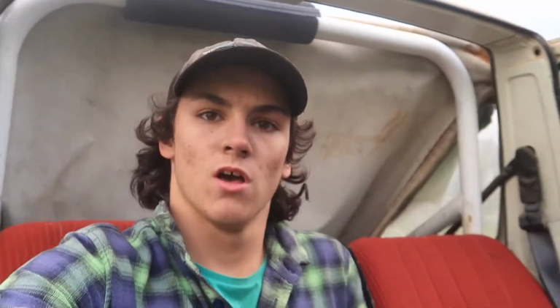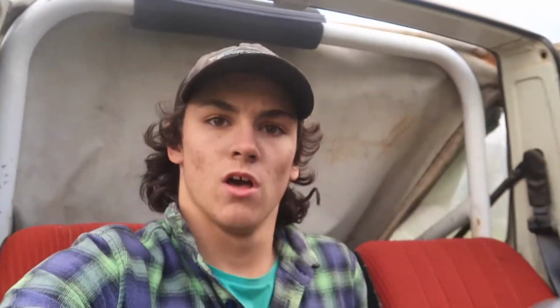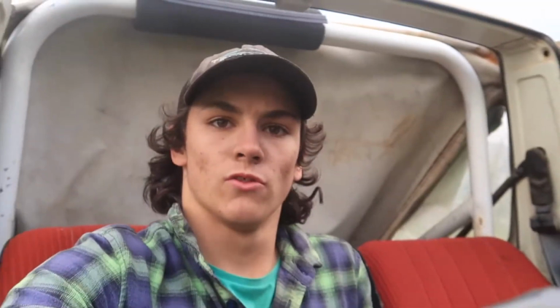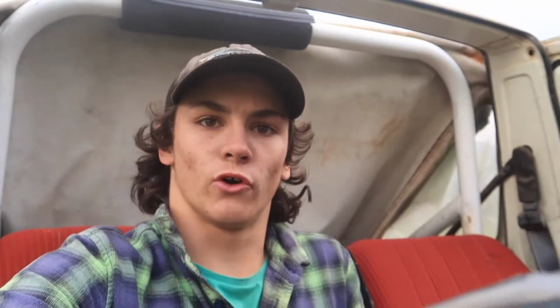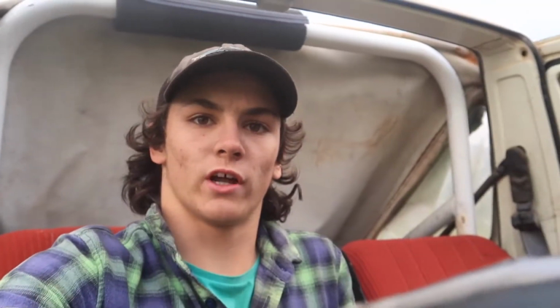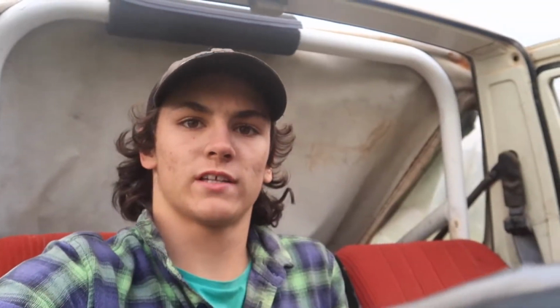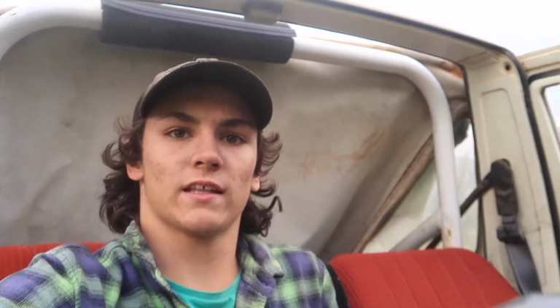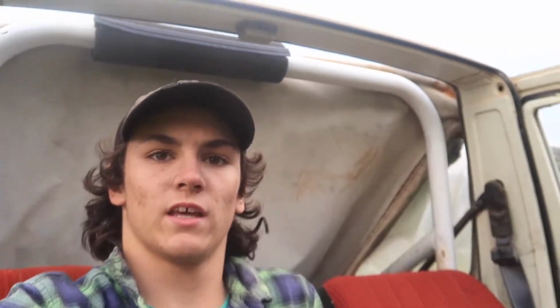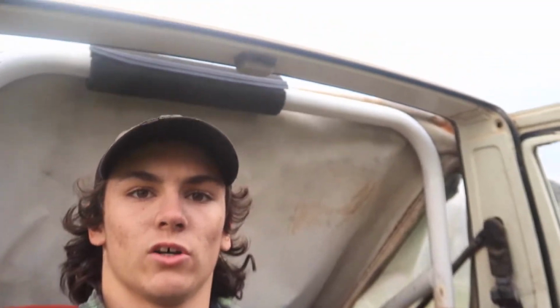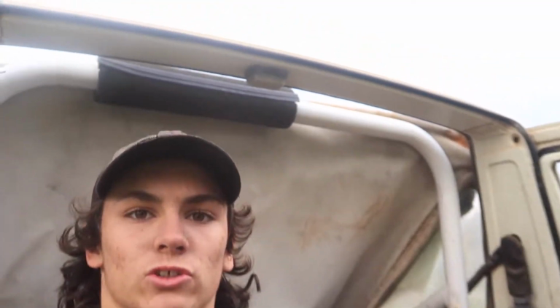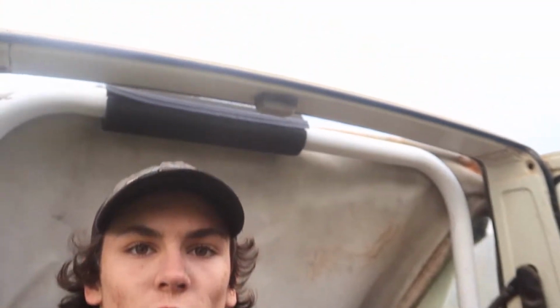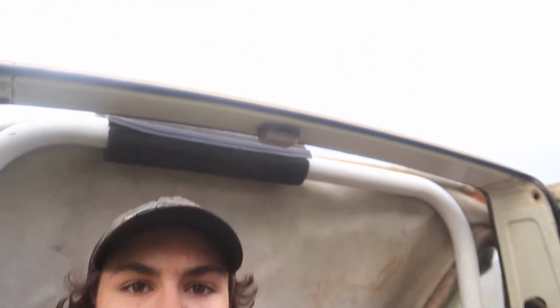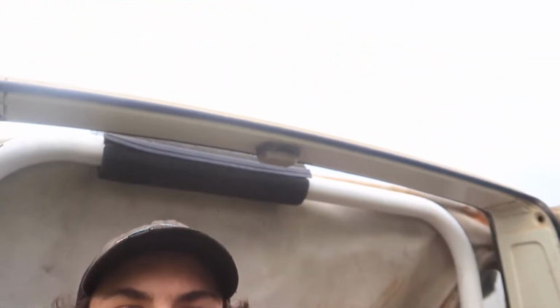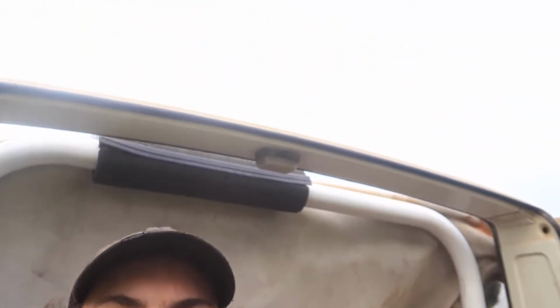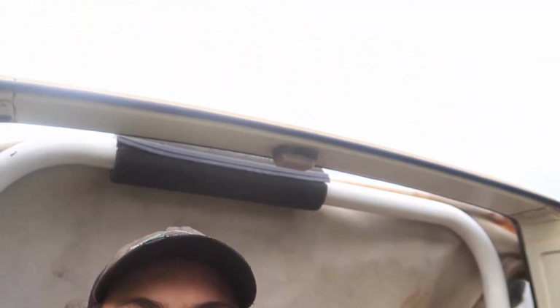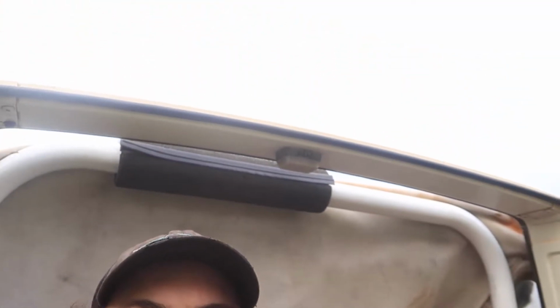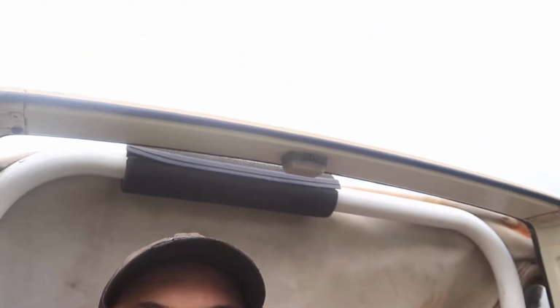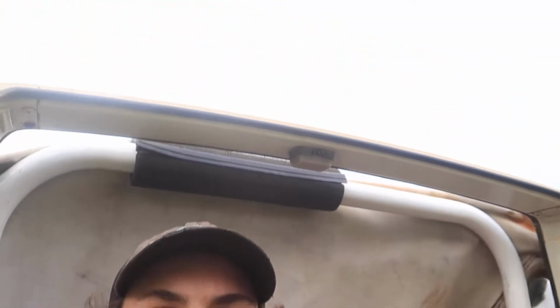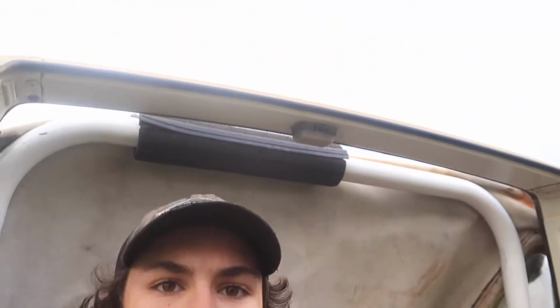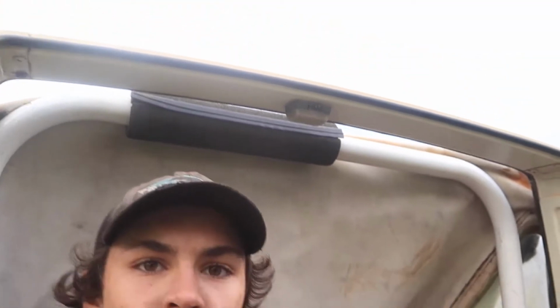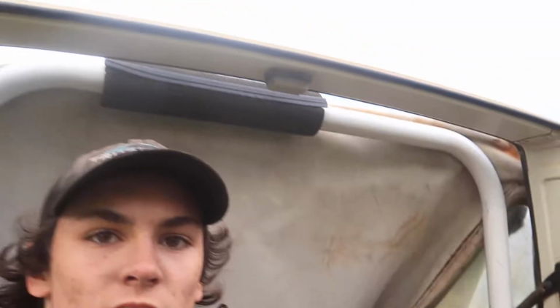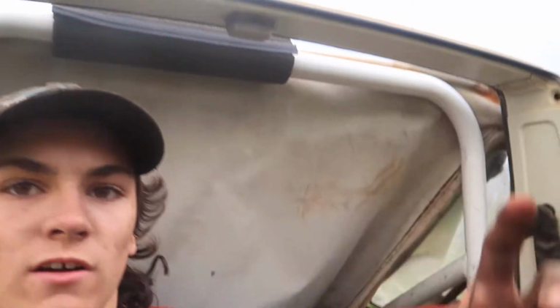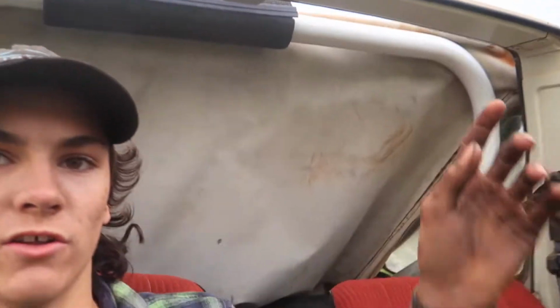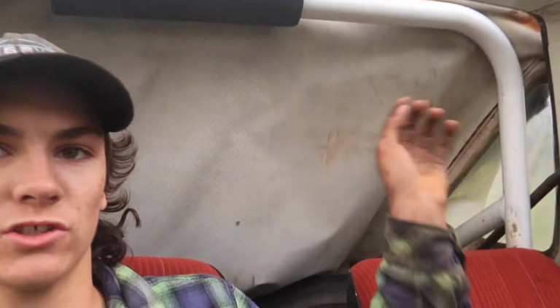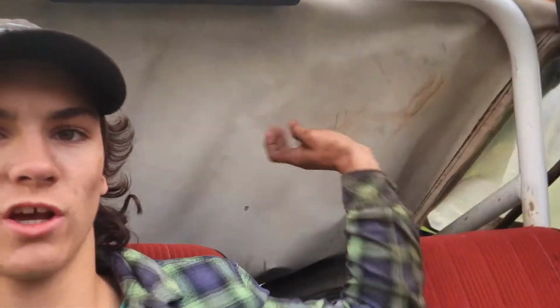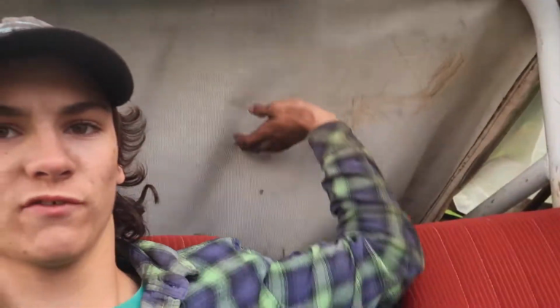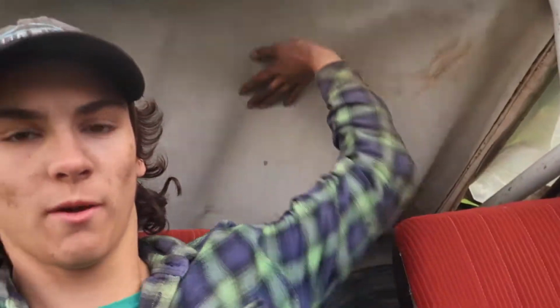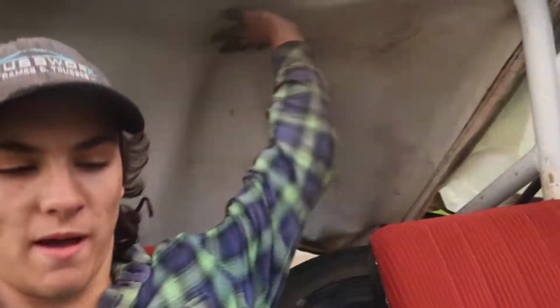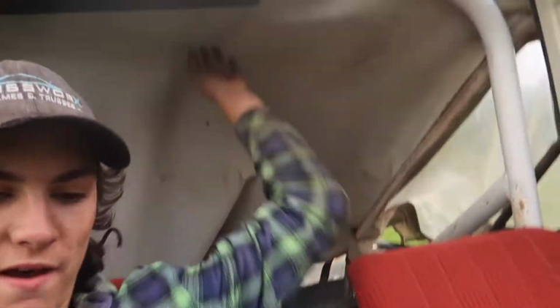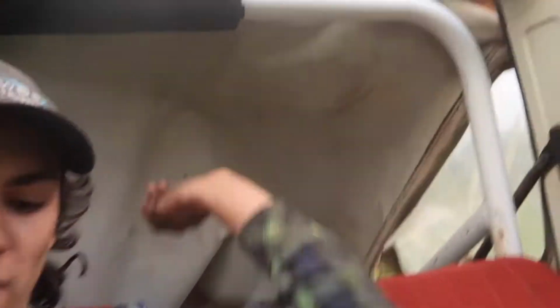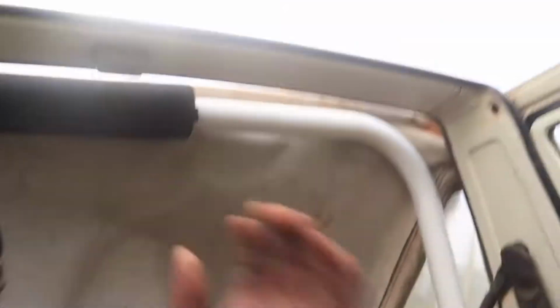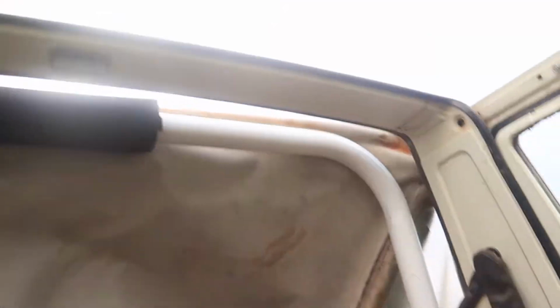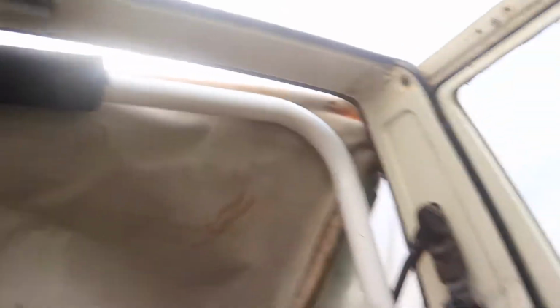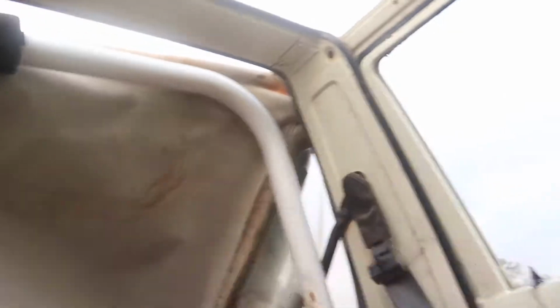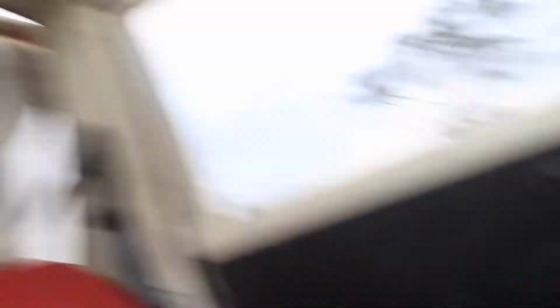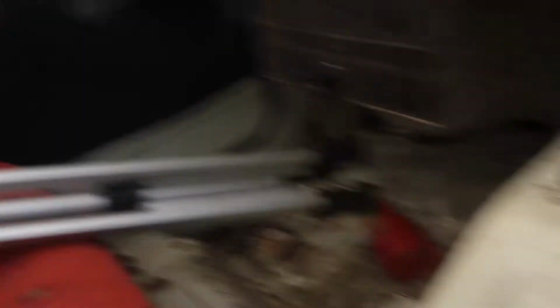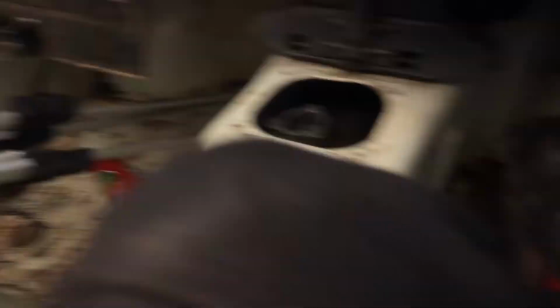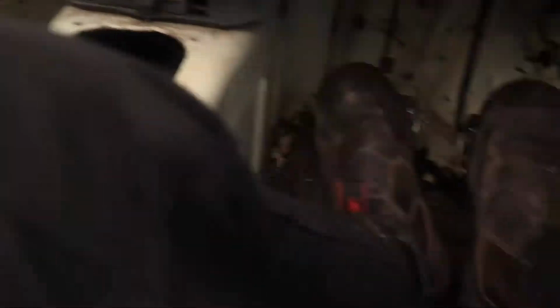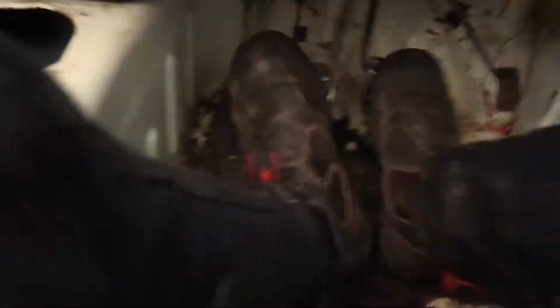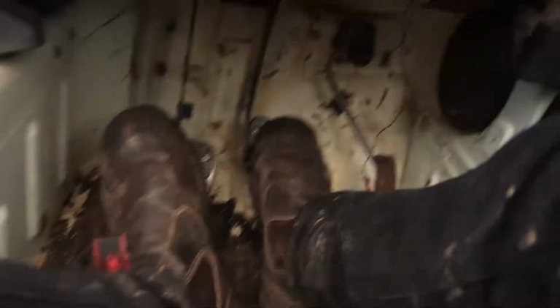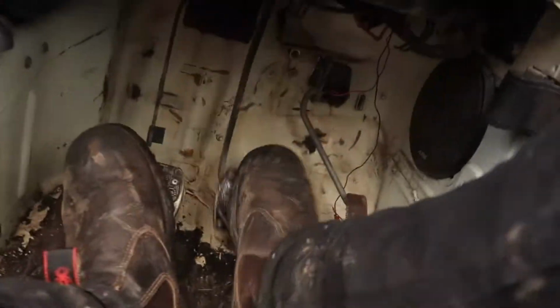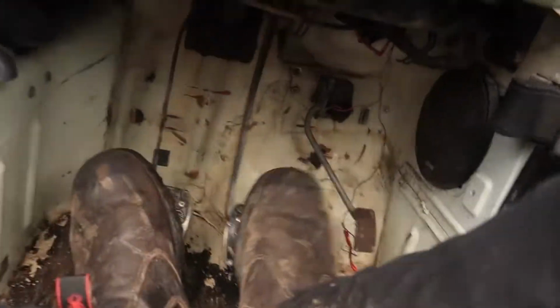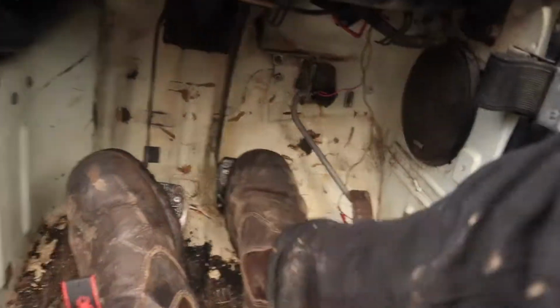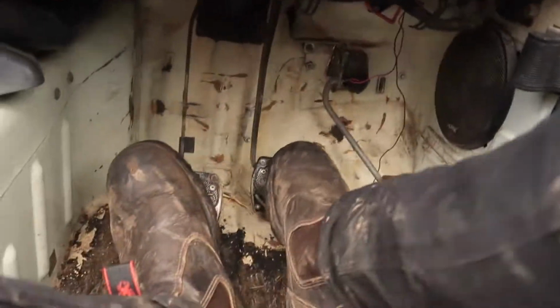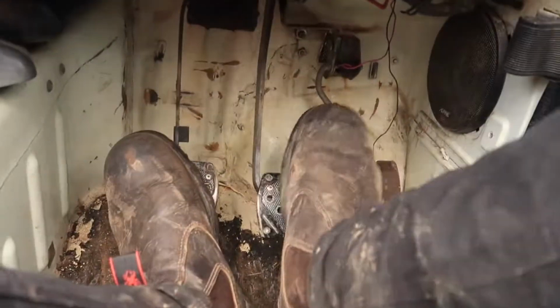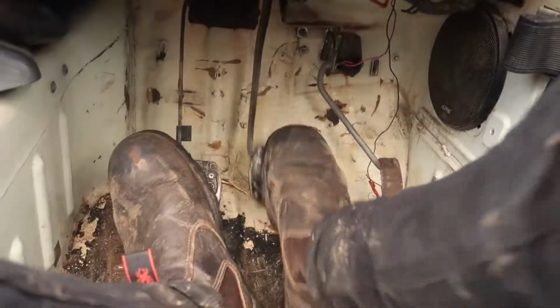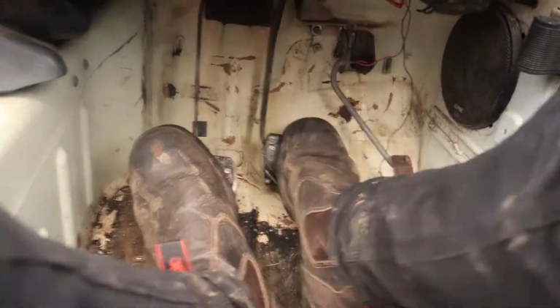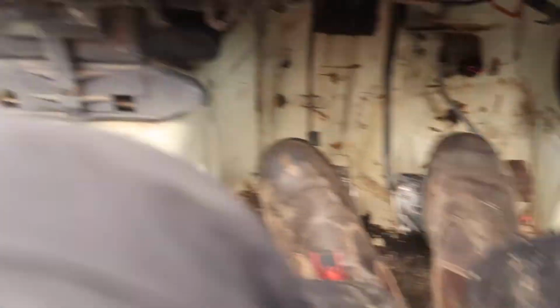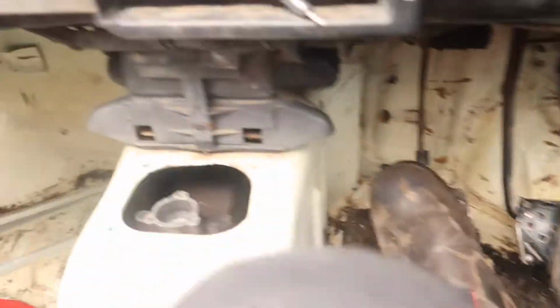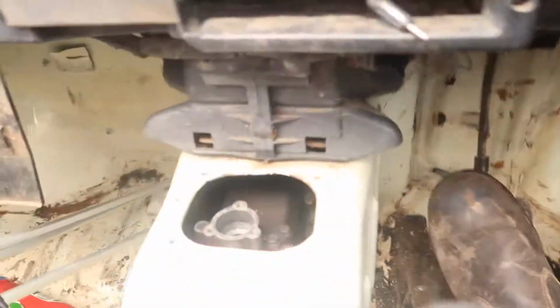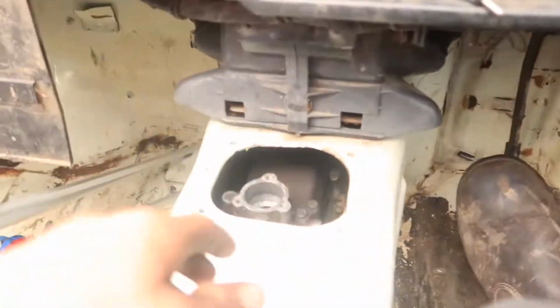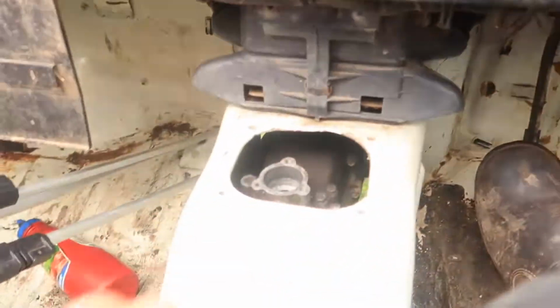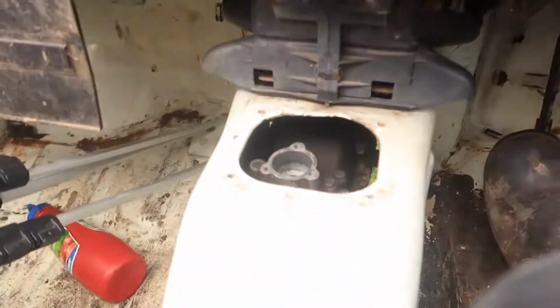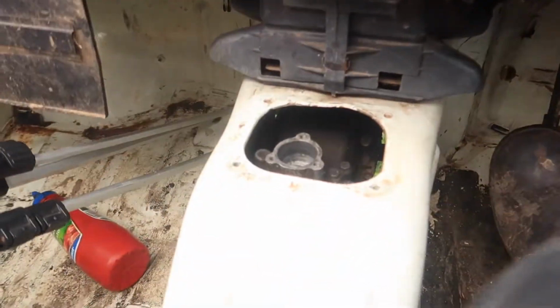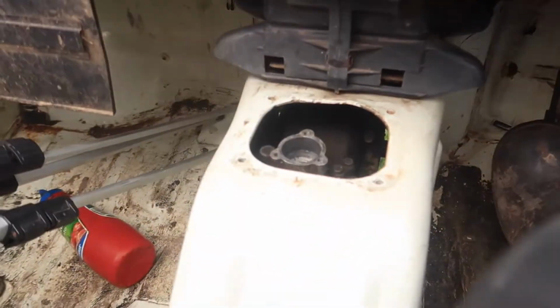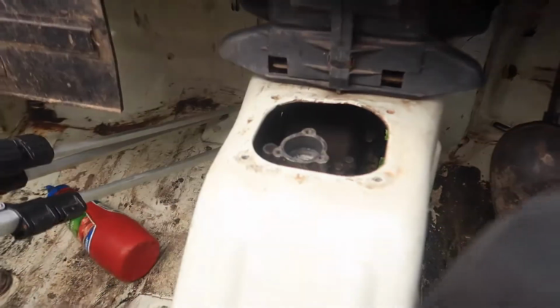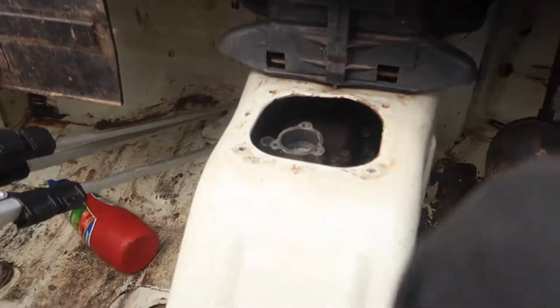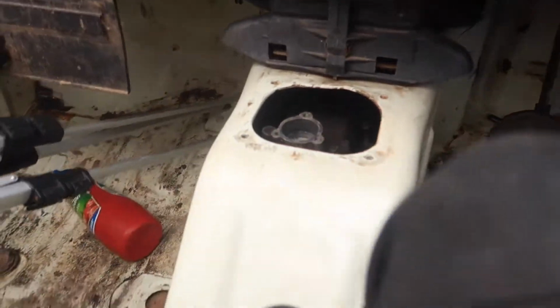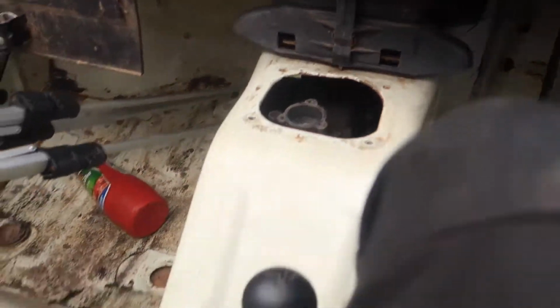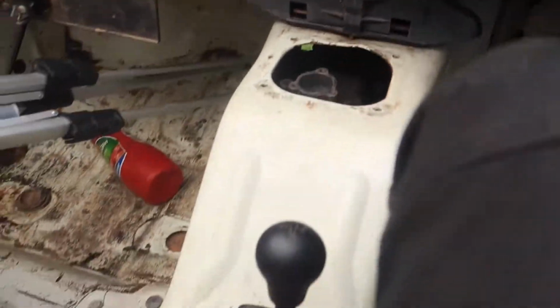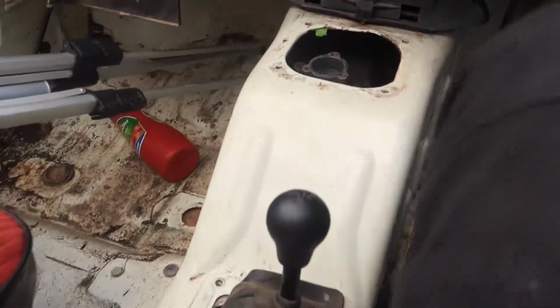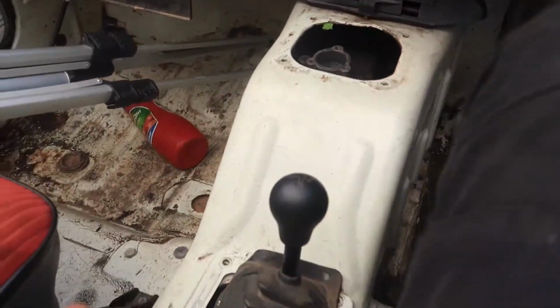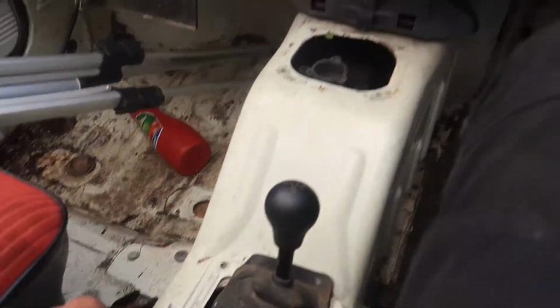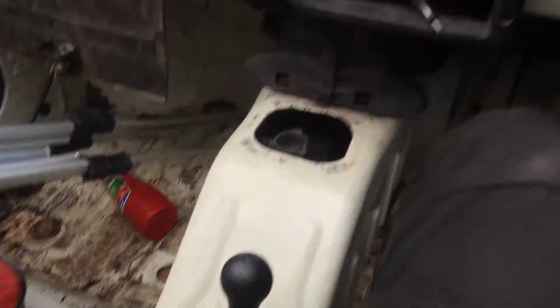Thought I'd take the old soft top out for a run. Got the soft top half undone. Got no brakes, no gear stick. Let's go.